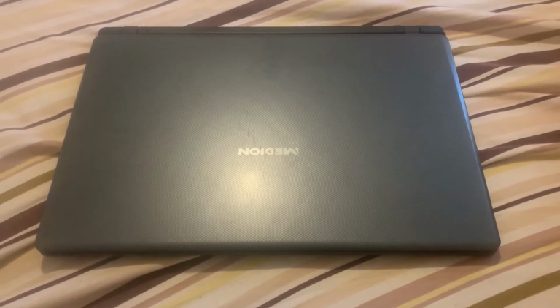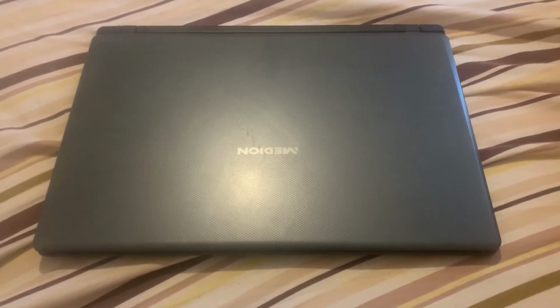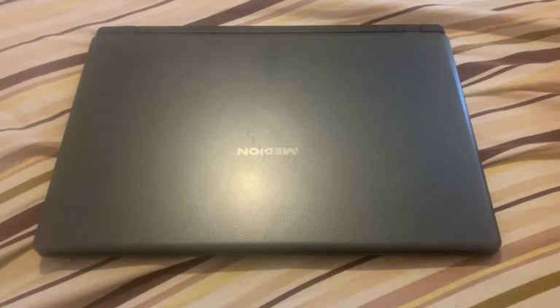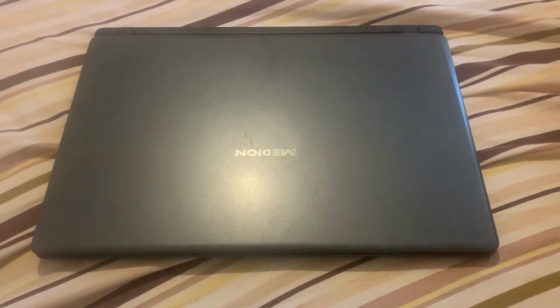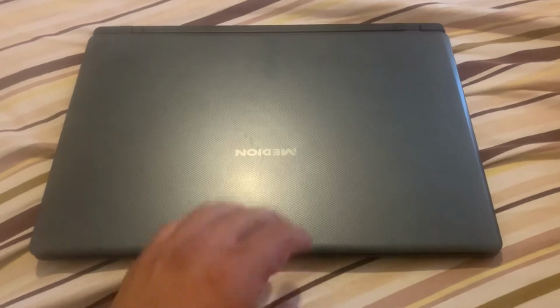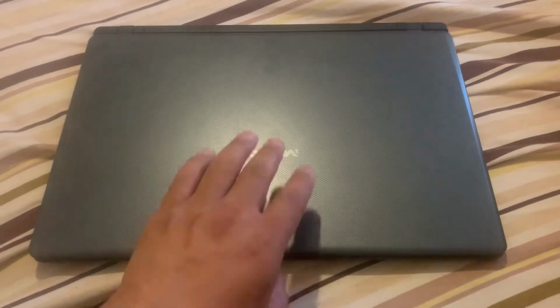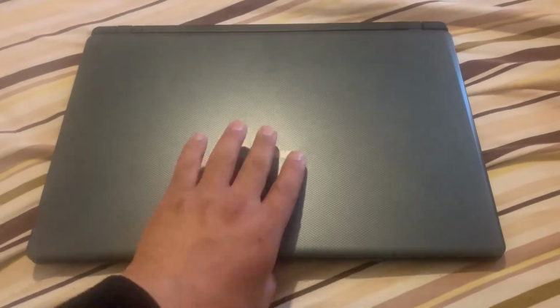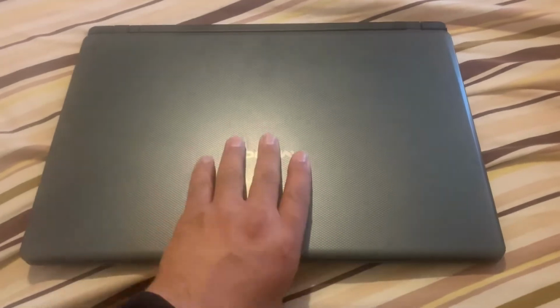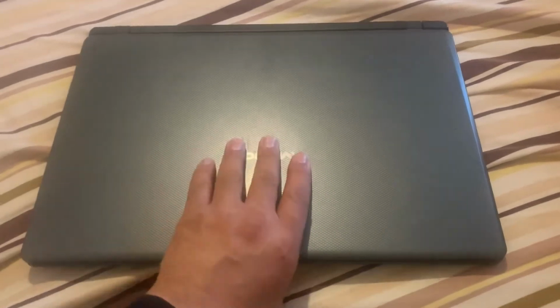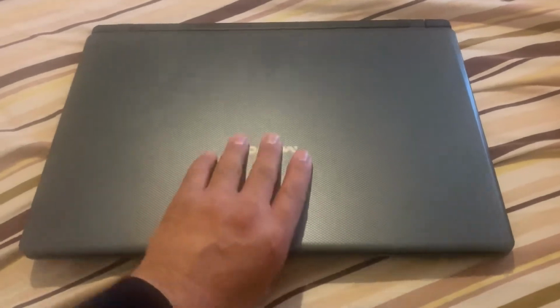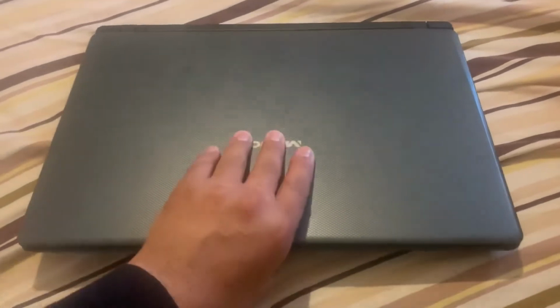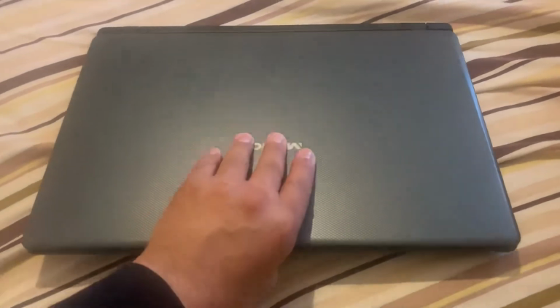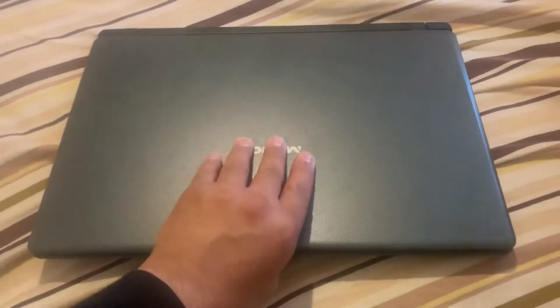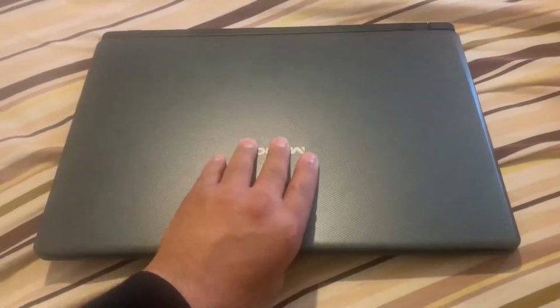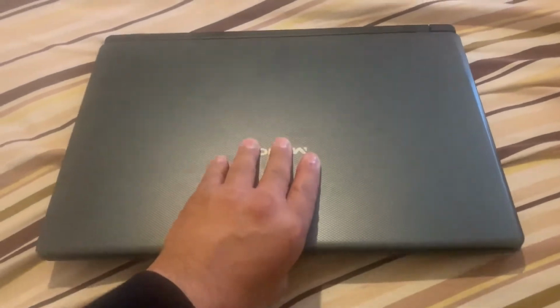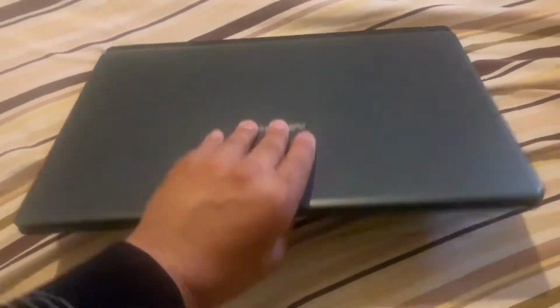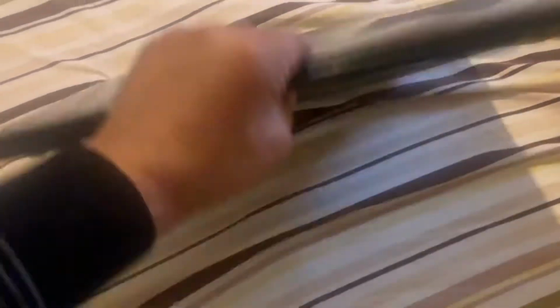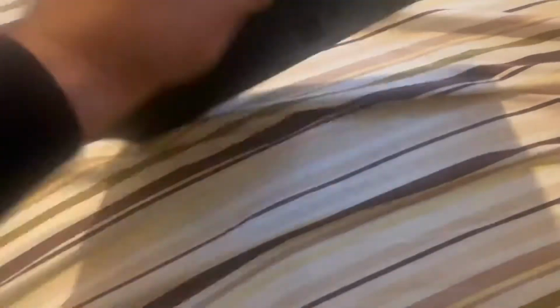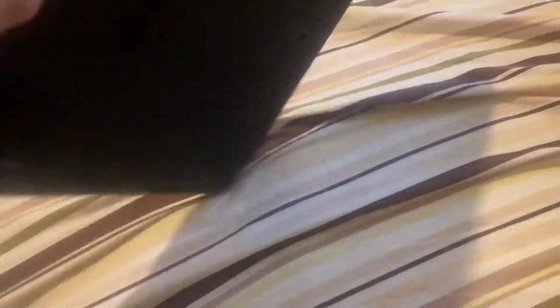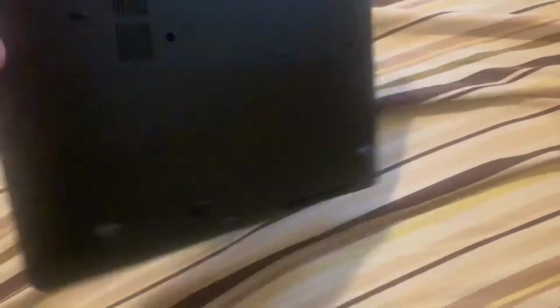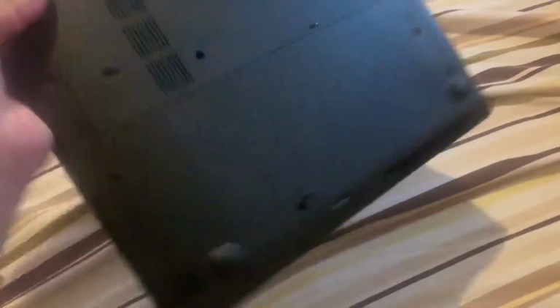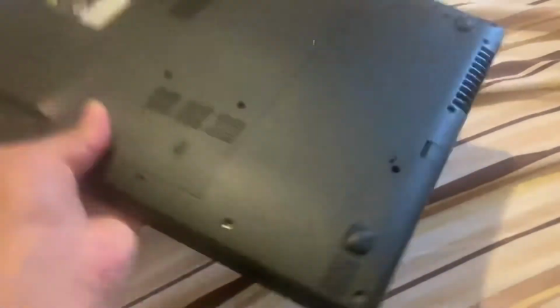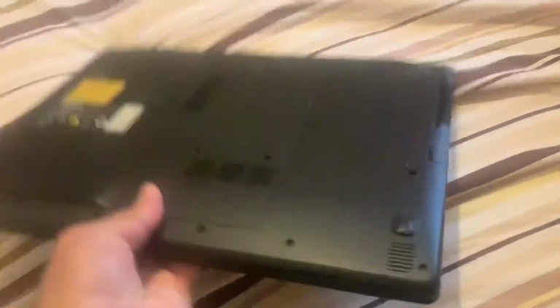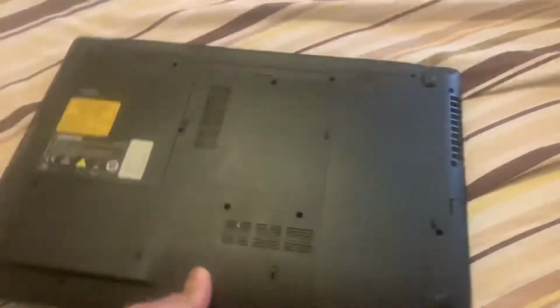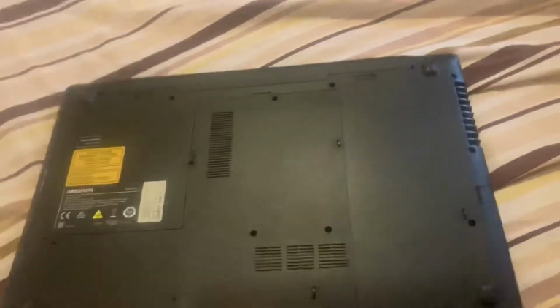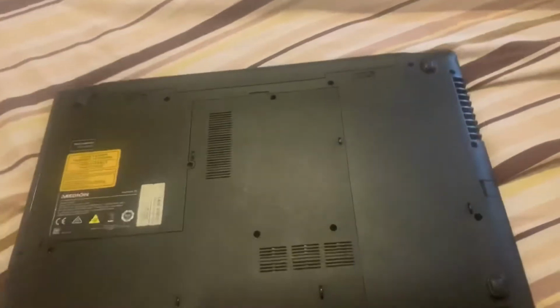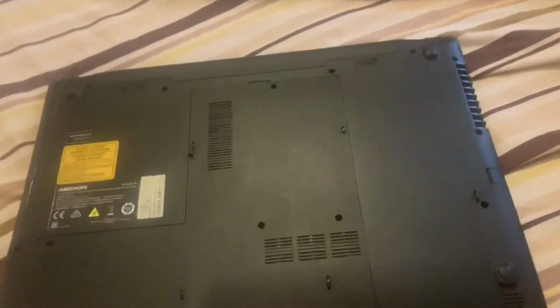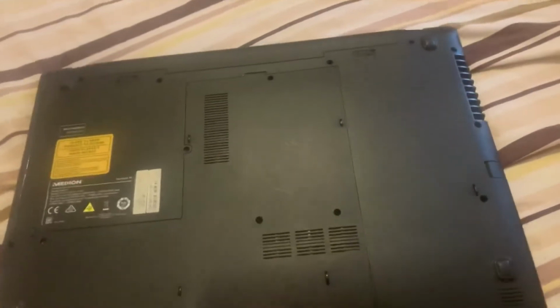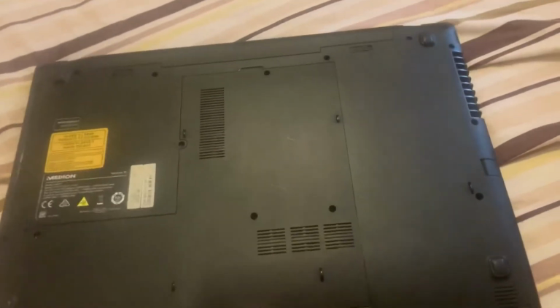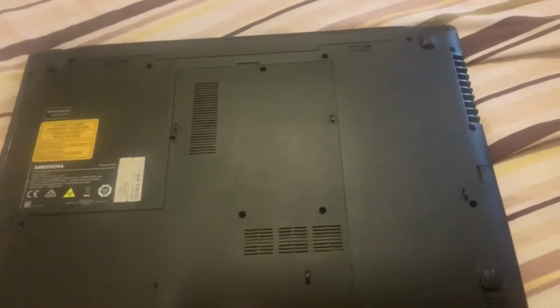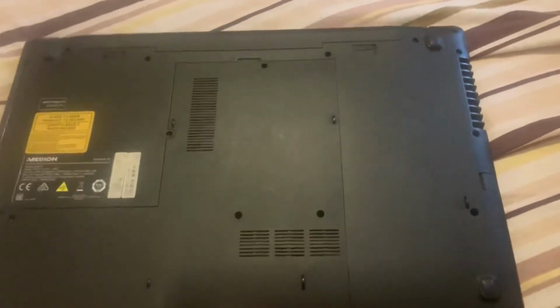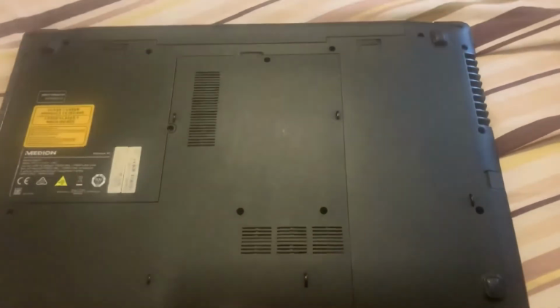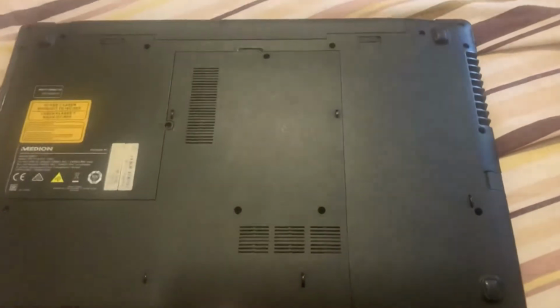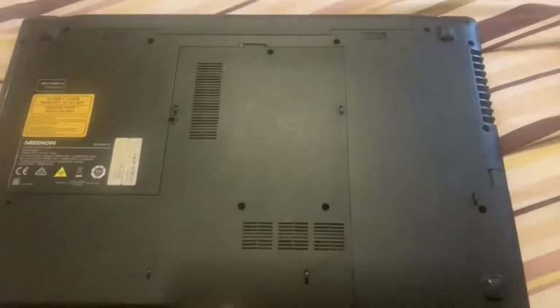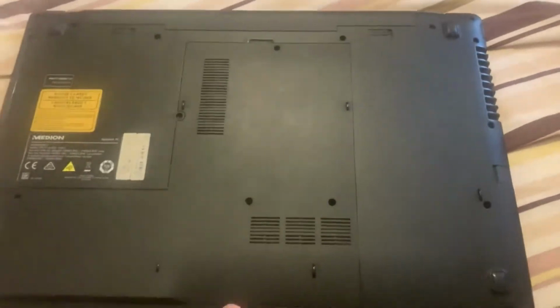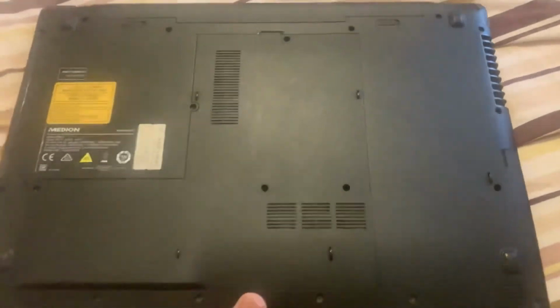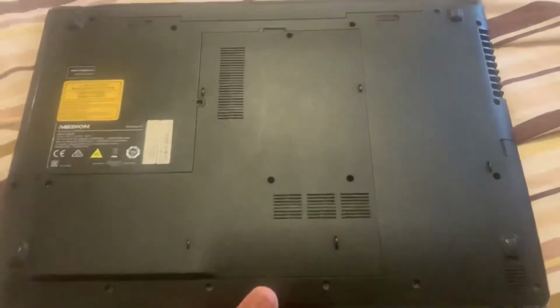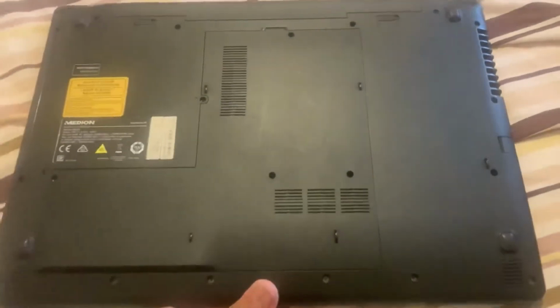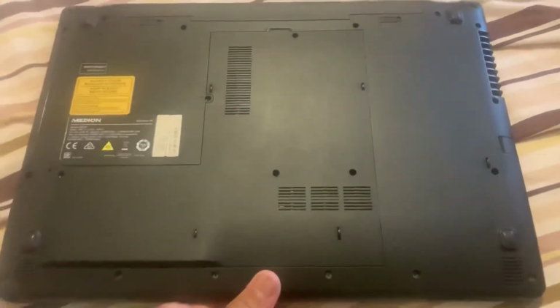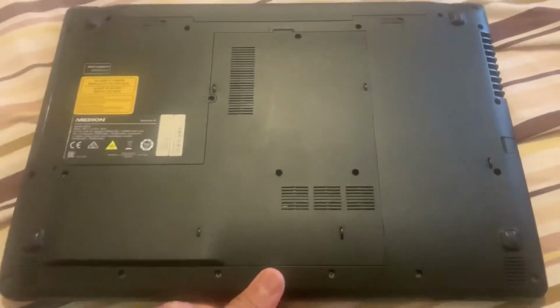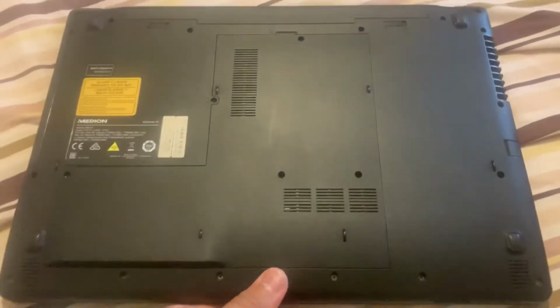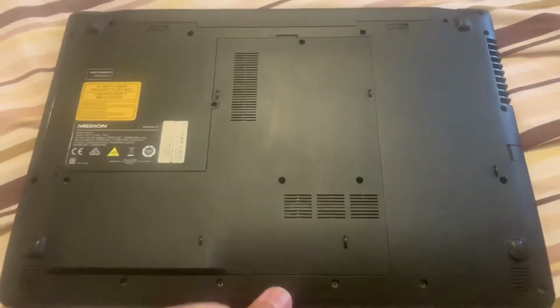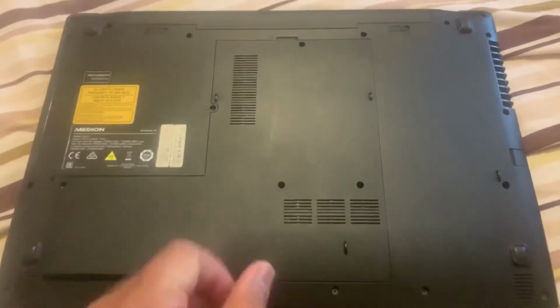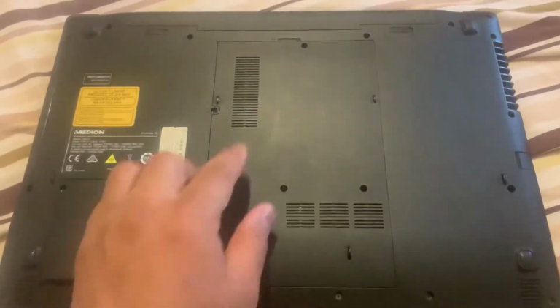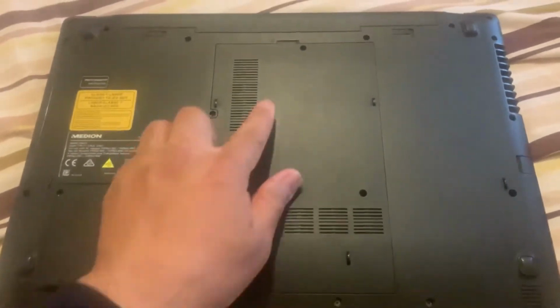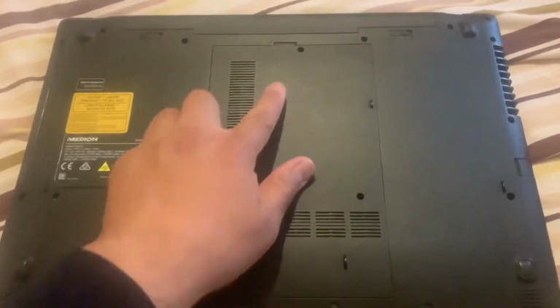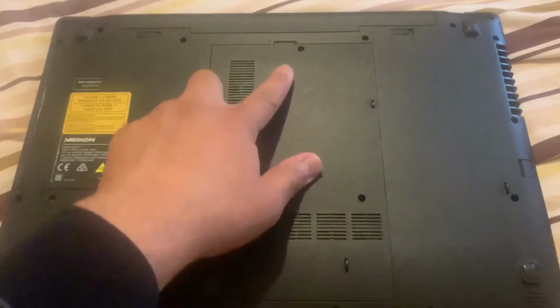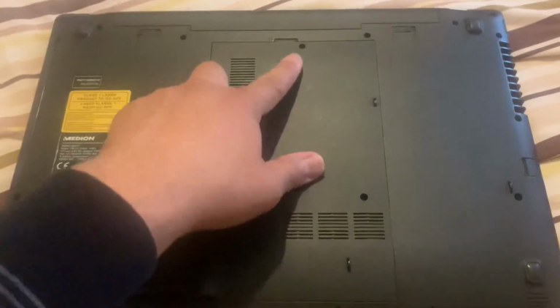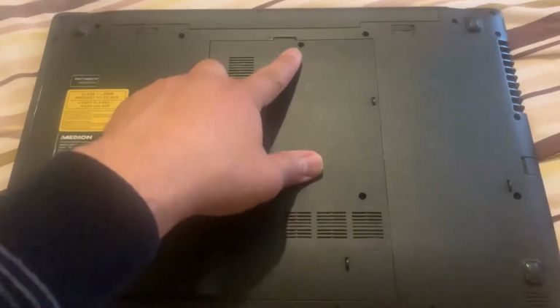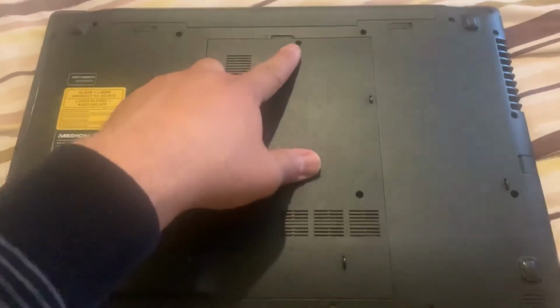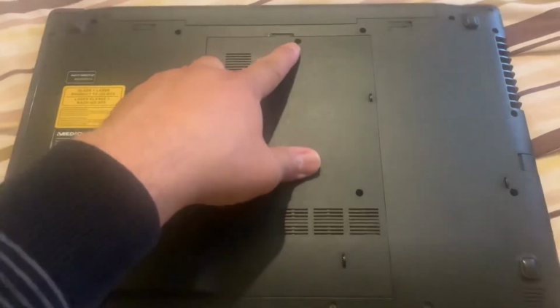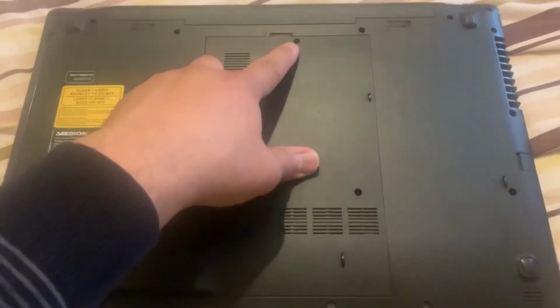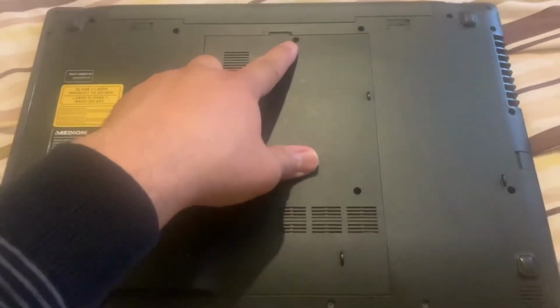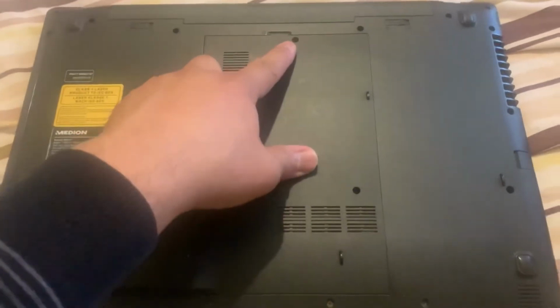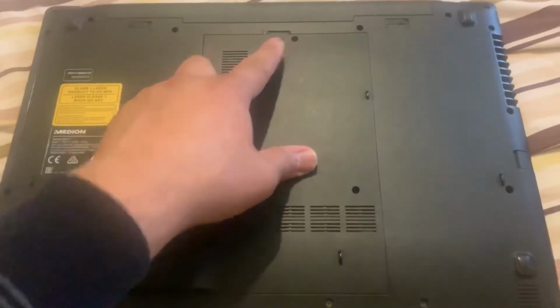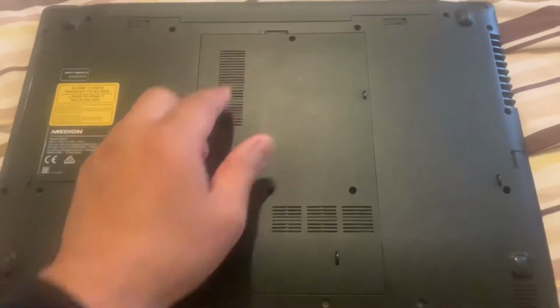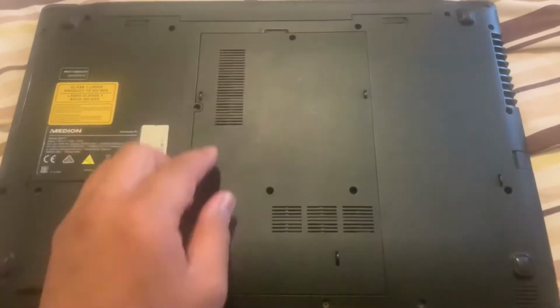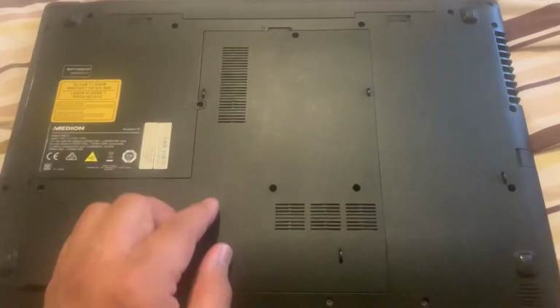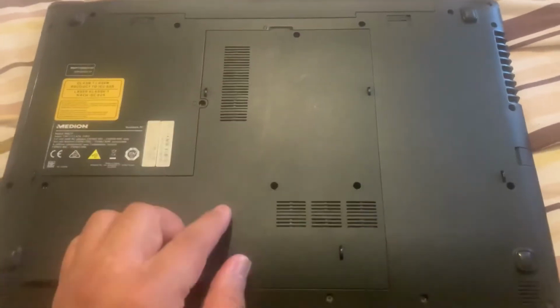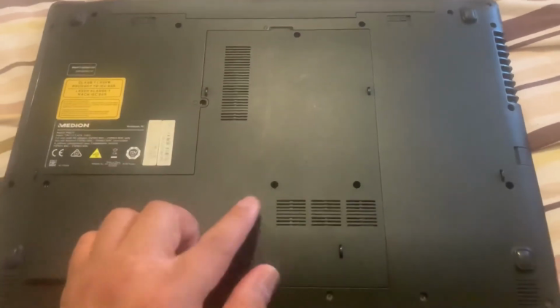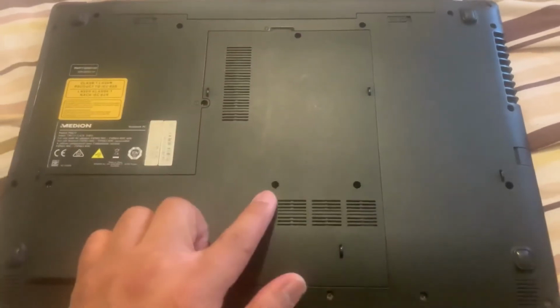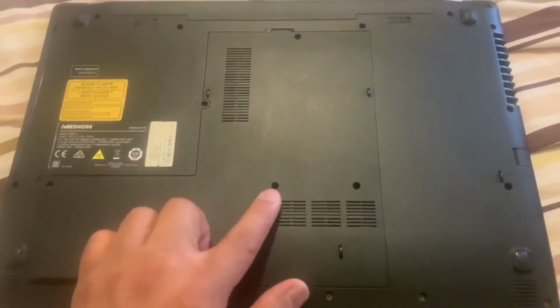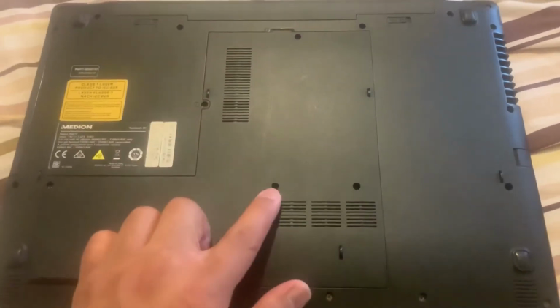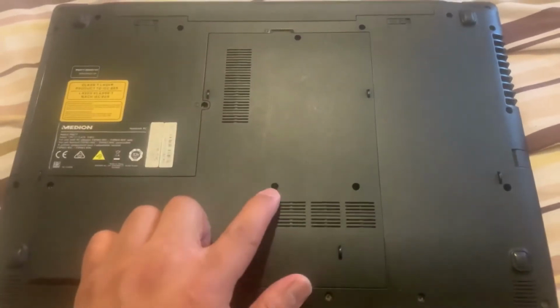Okay guys, so let's begin. What you need to do is turn the laptop on the other side. There are five base screws — as you can see, I'm going to point to them now.